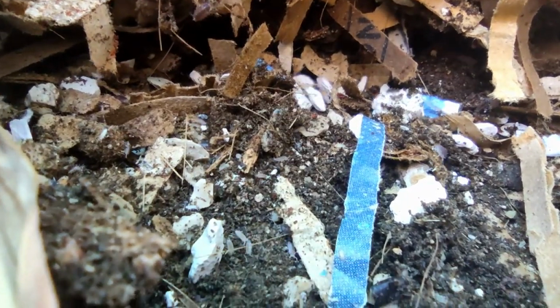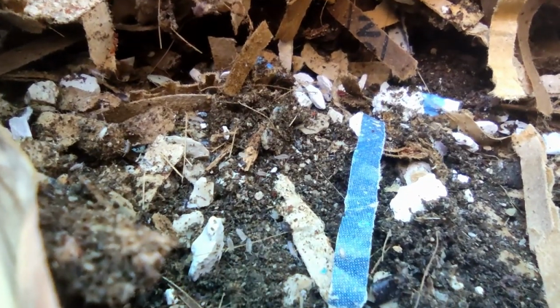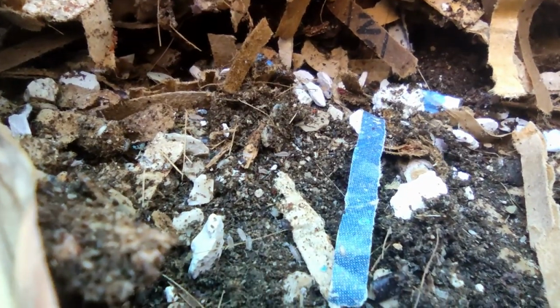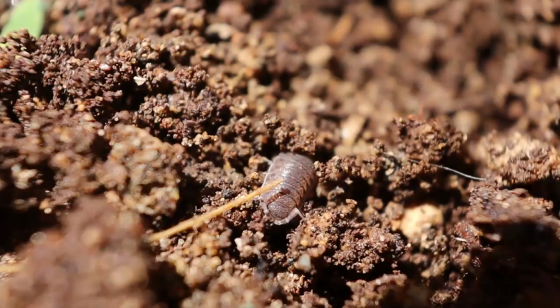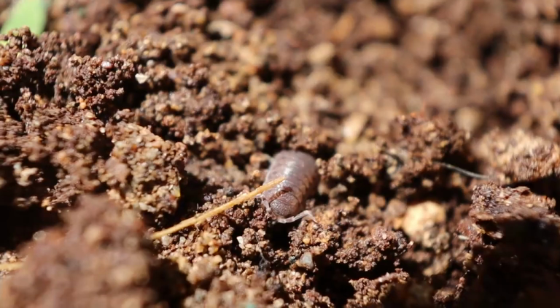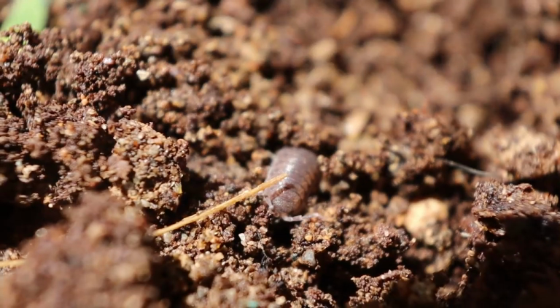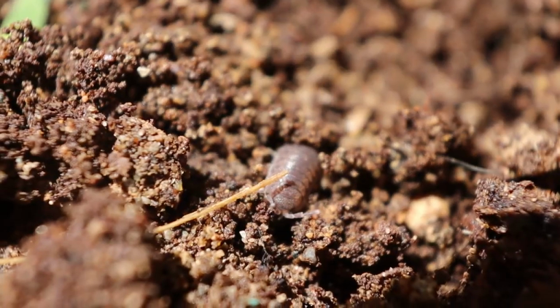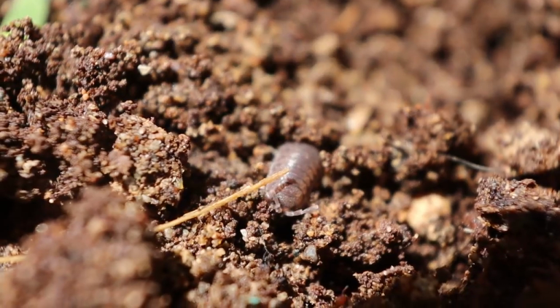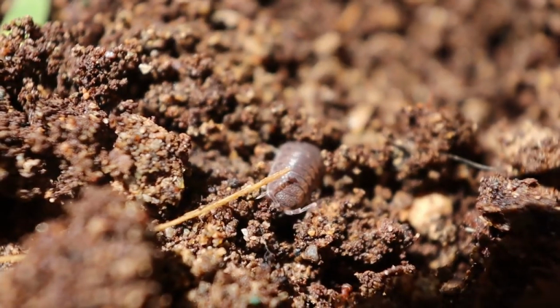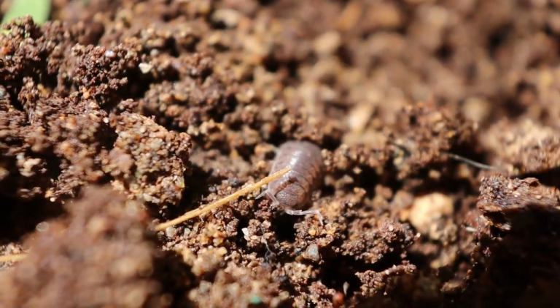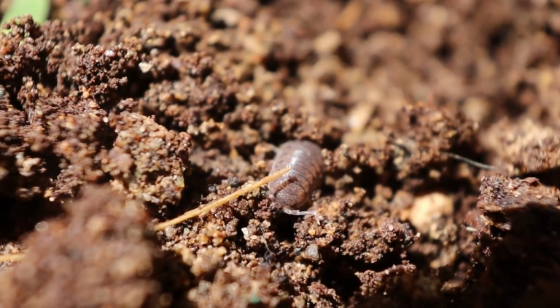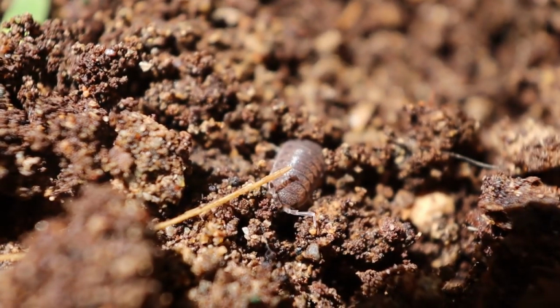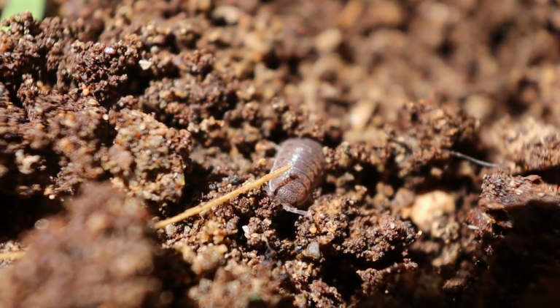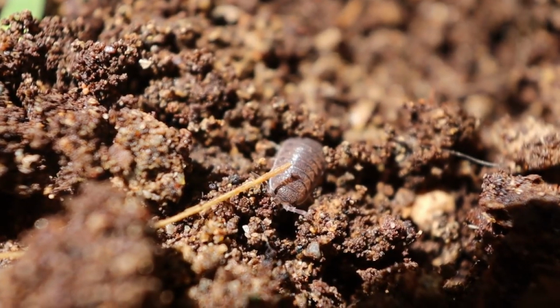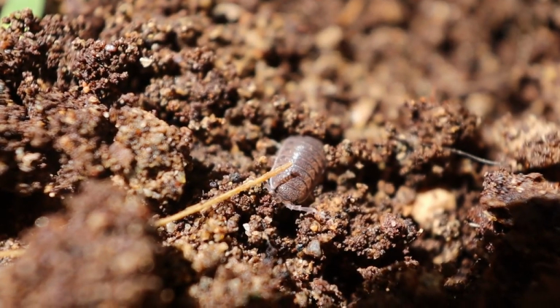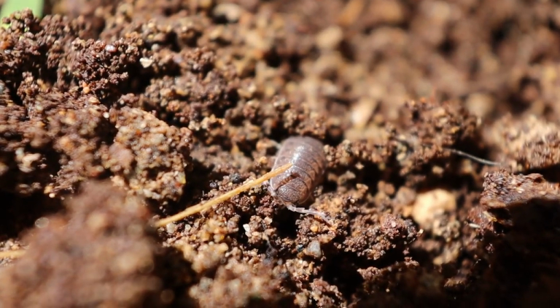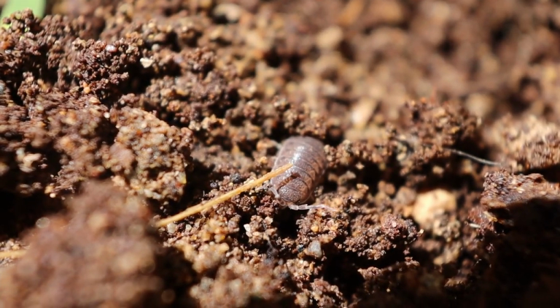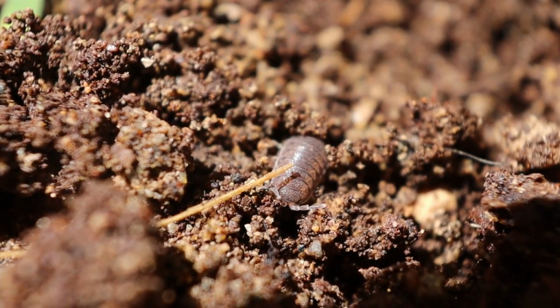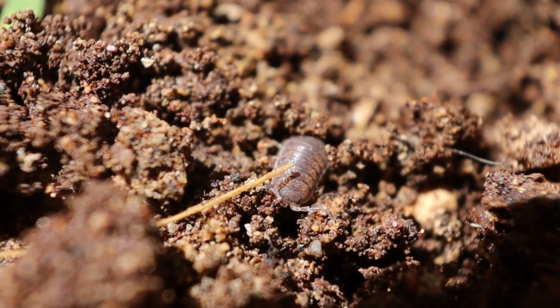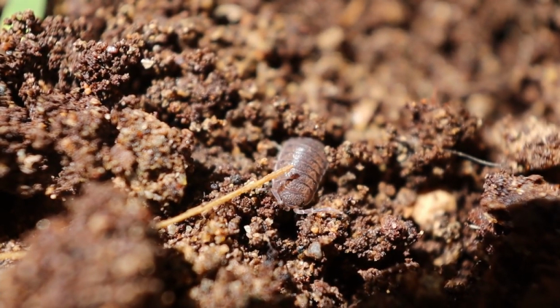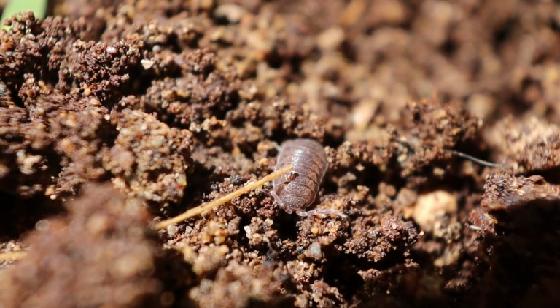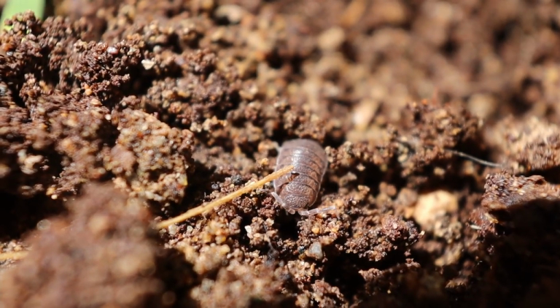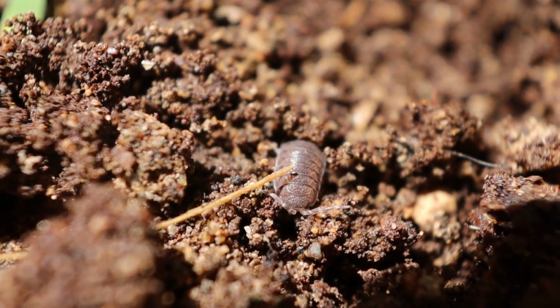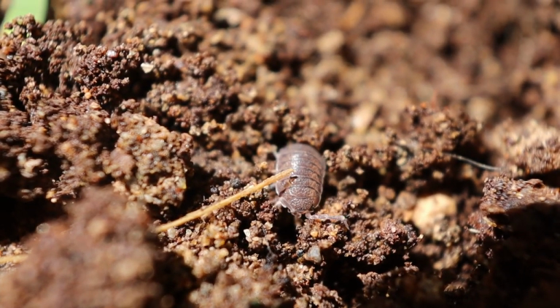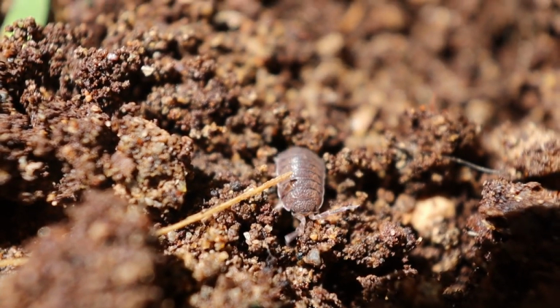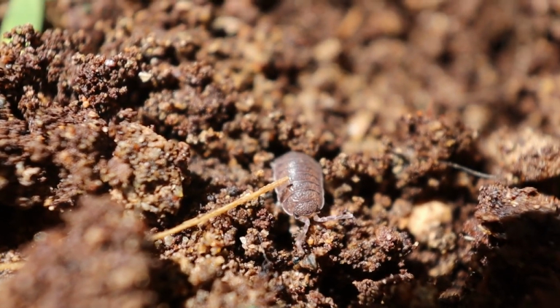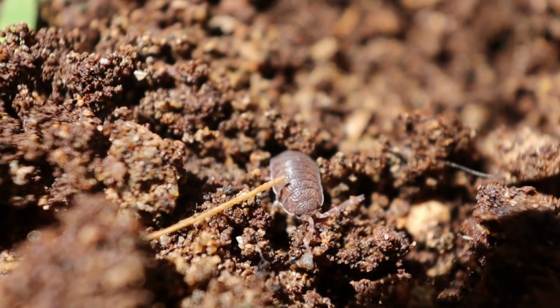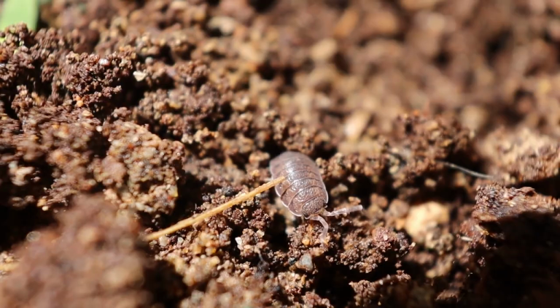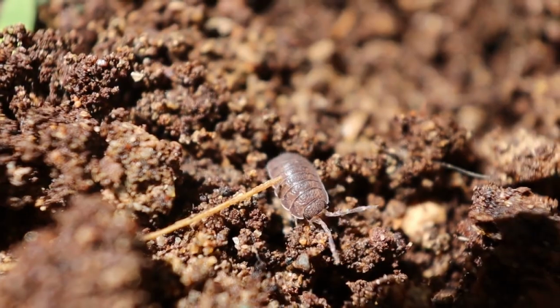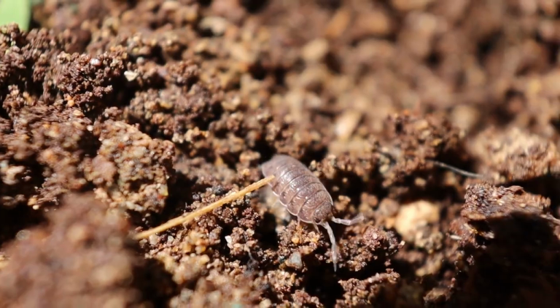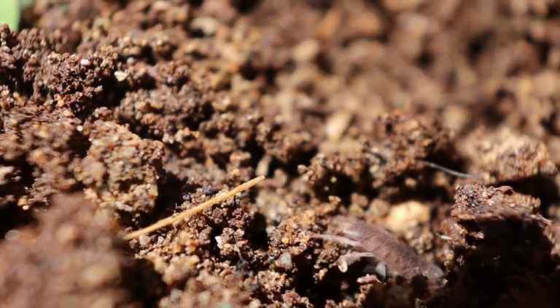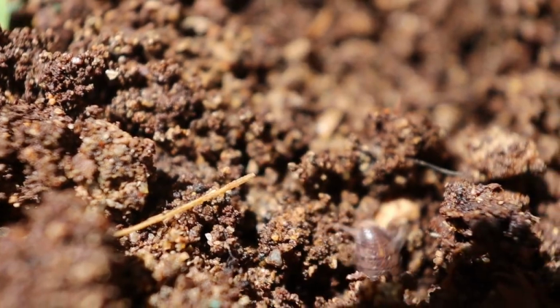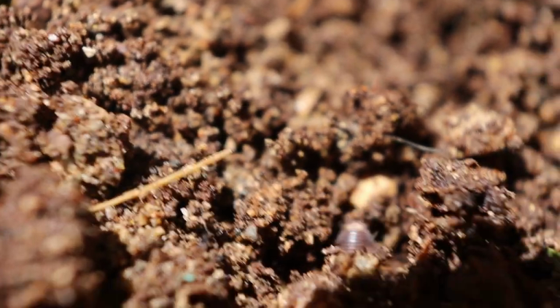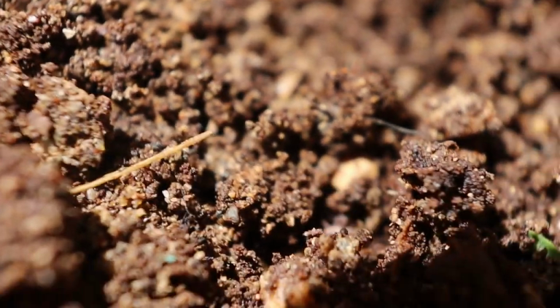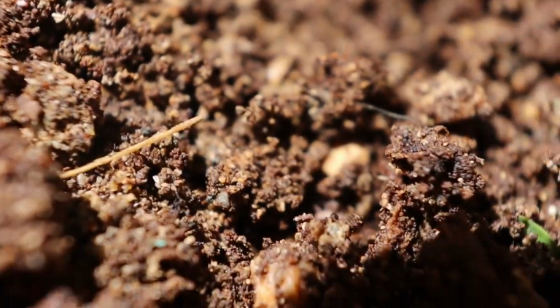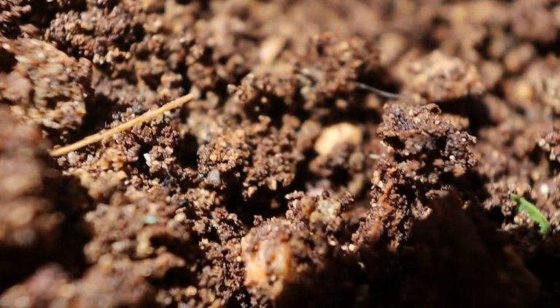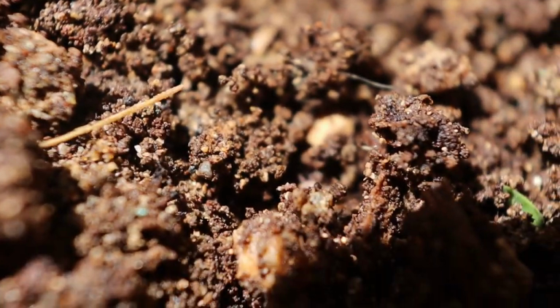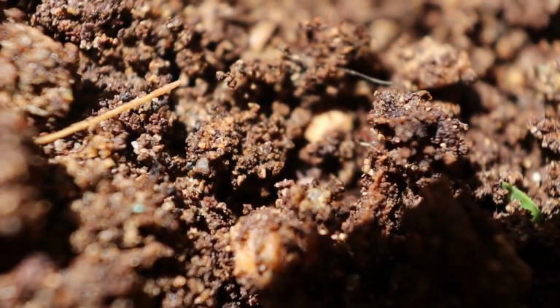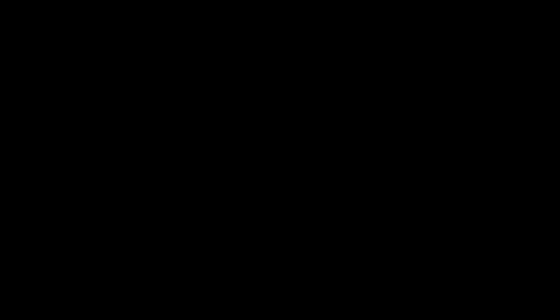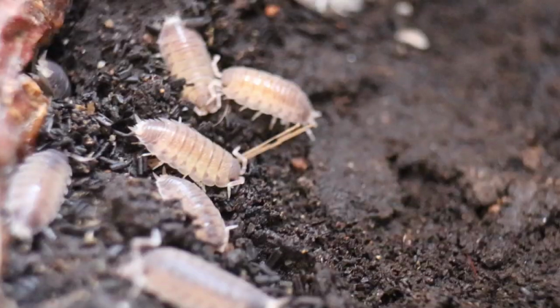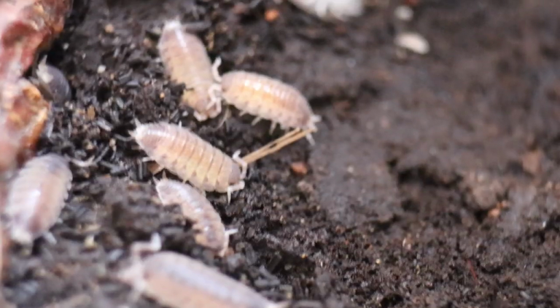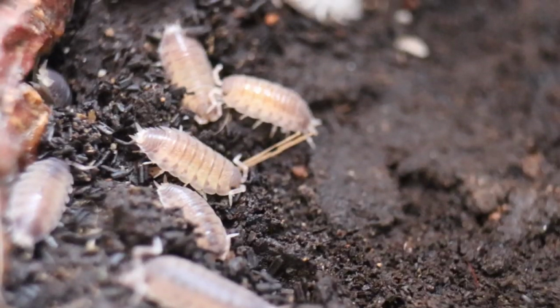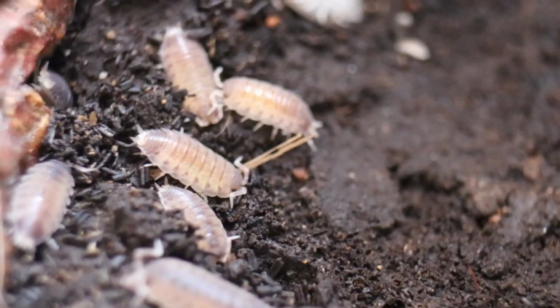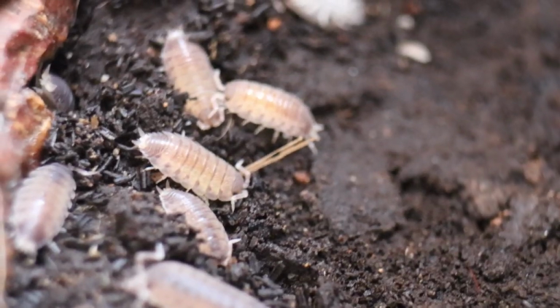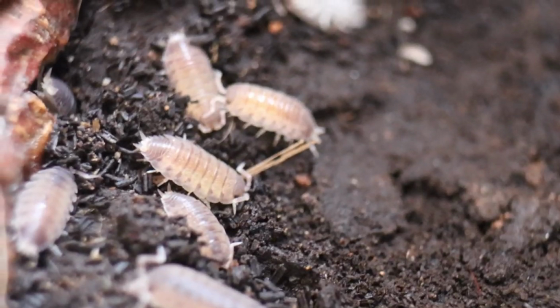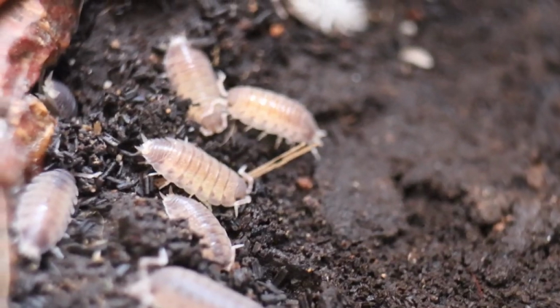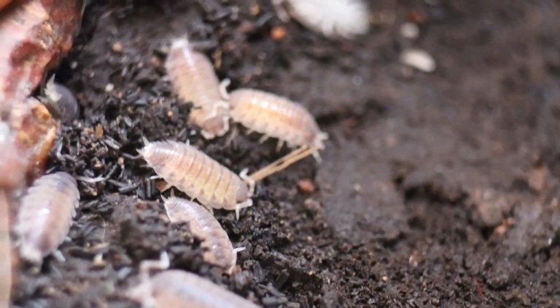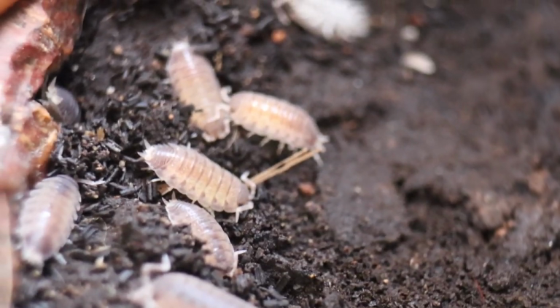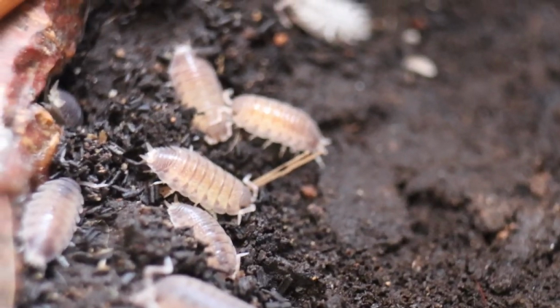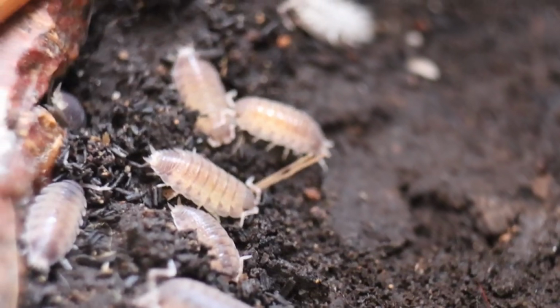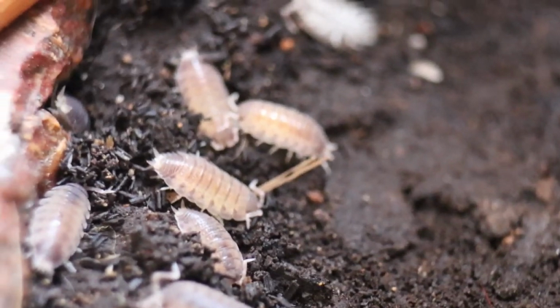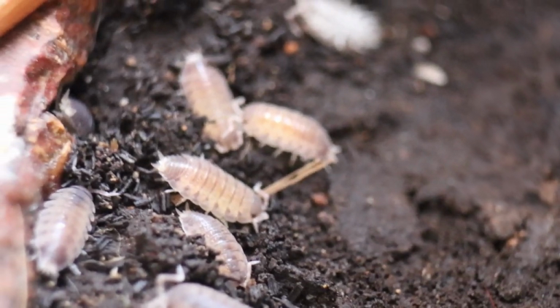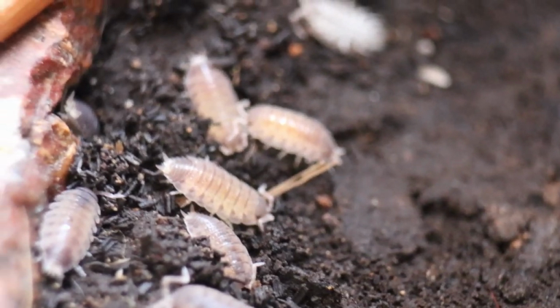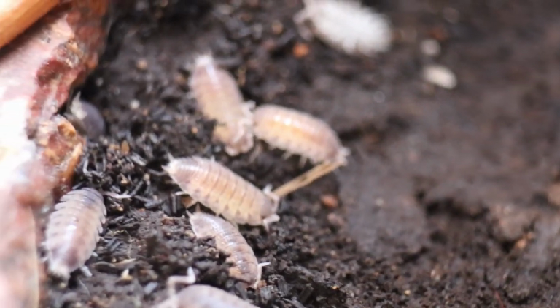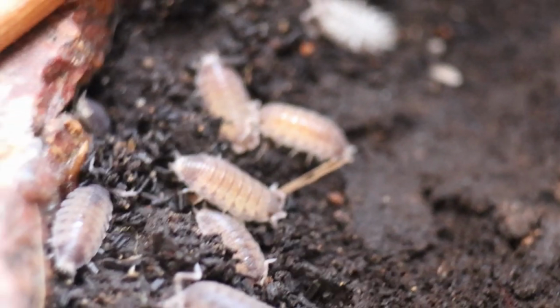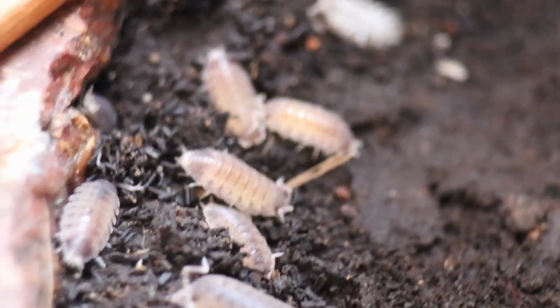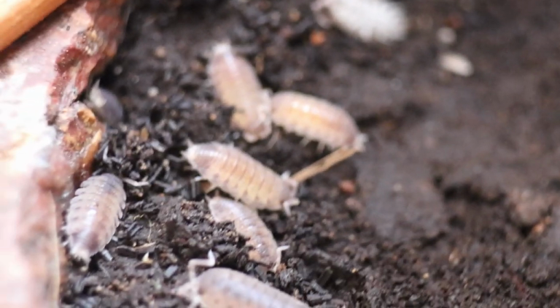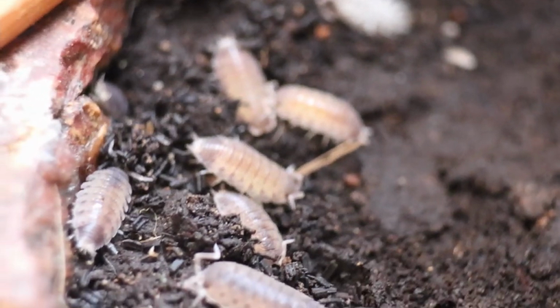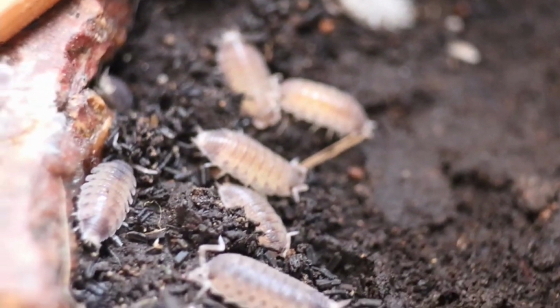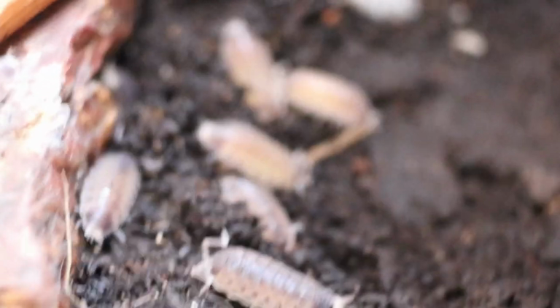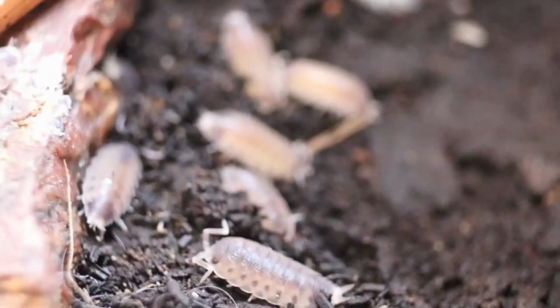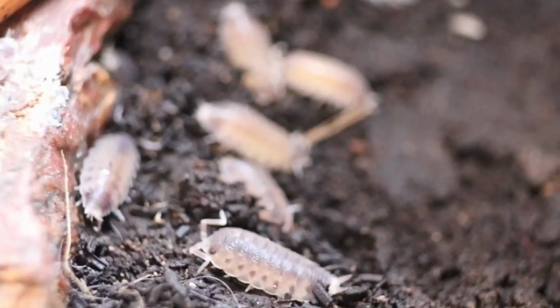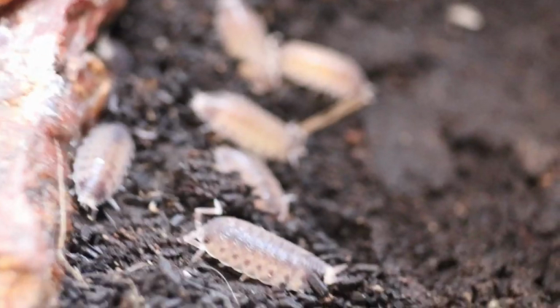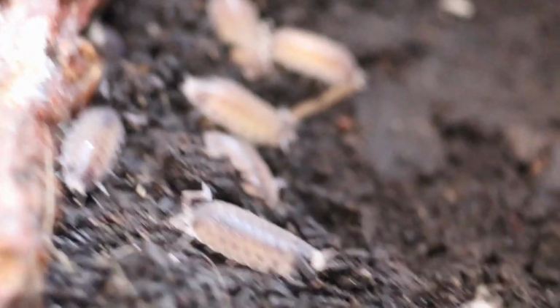To avoid problems of wood lice eating seedlings or plant roots, keep a healthy layer of mulch in your soil.